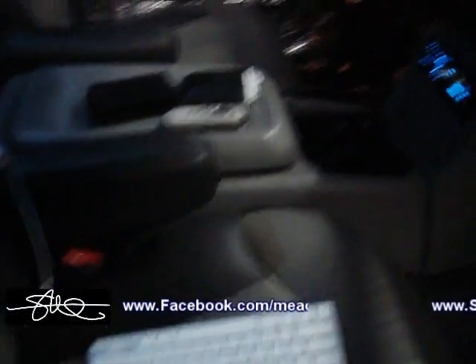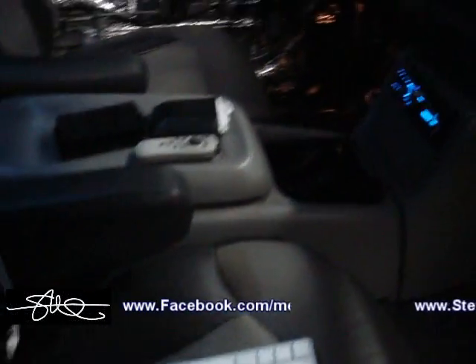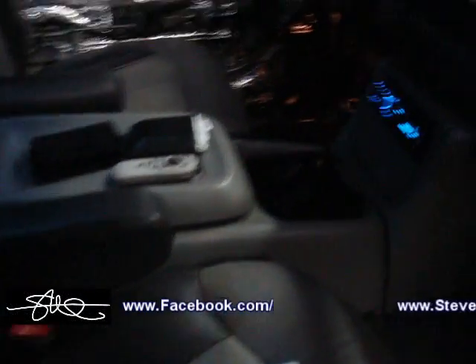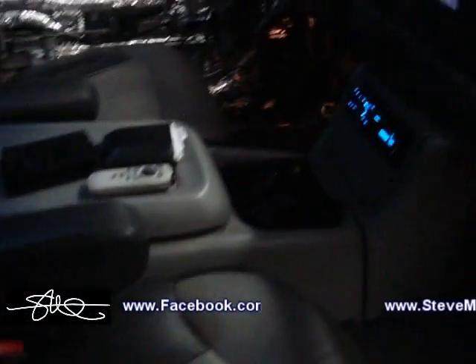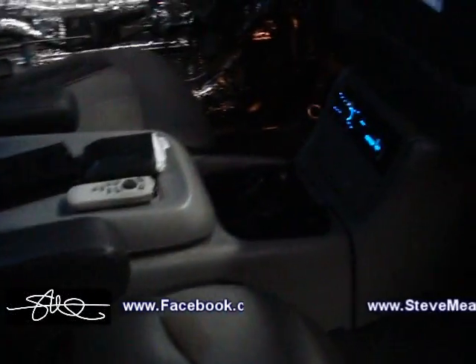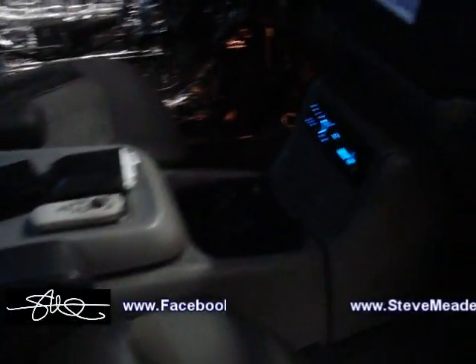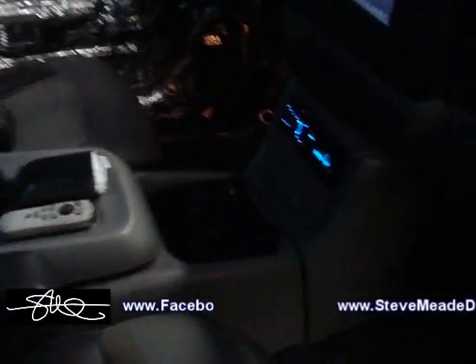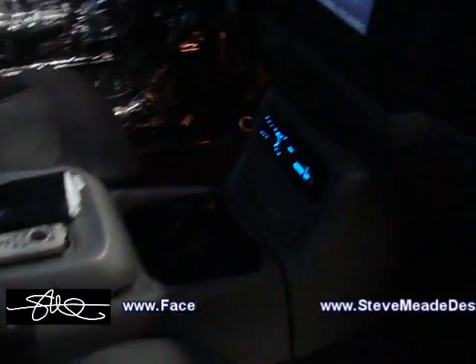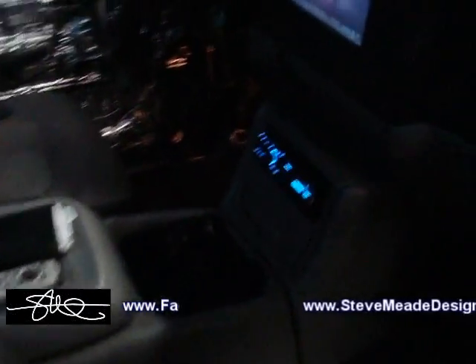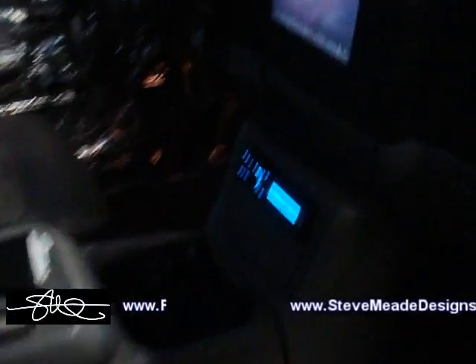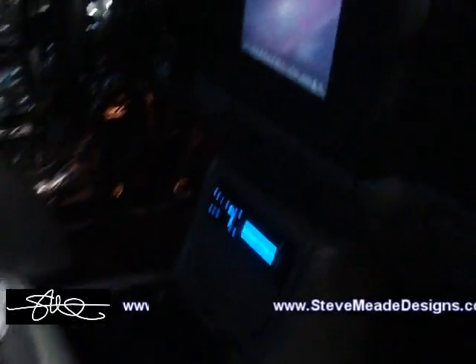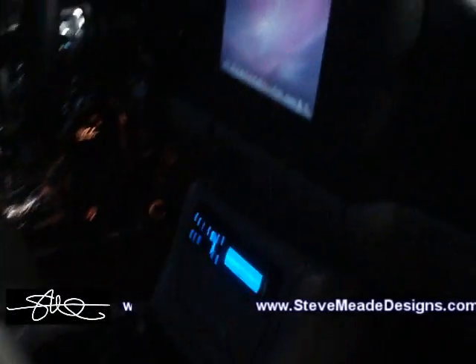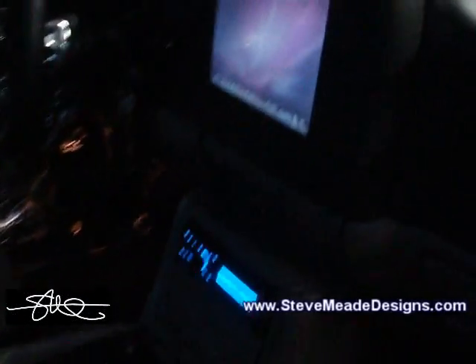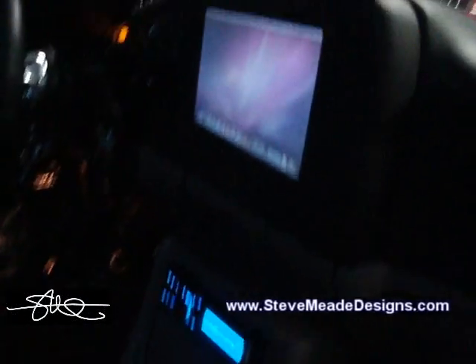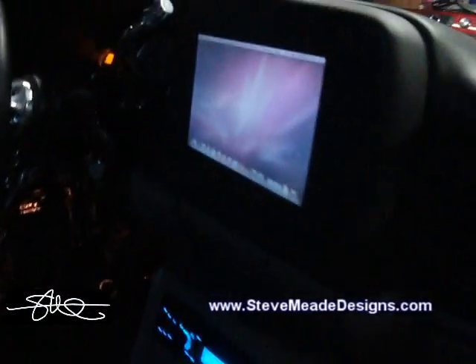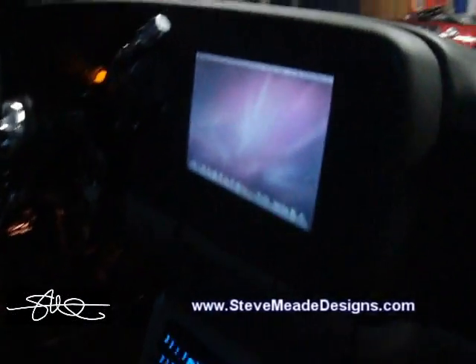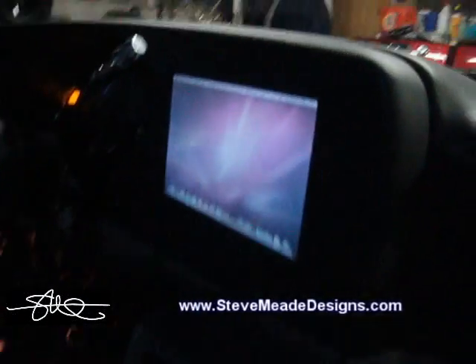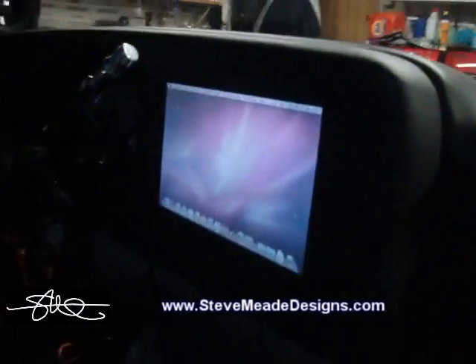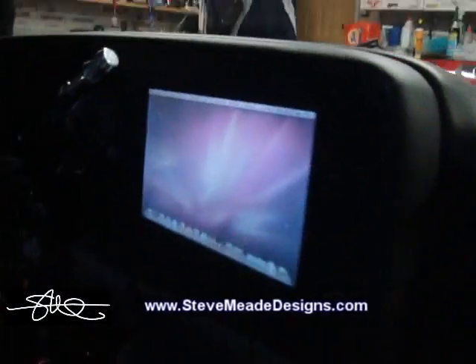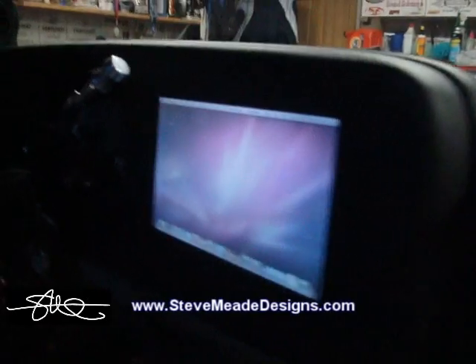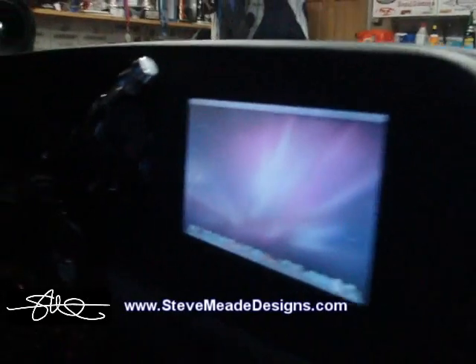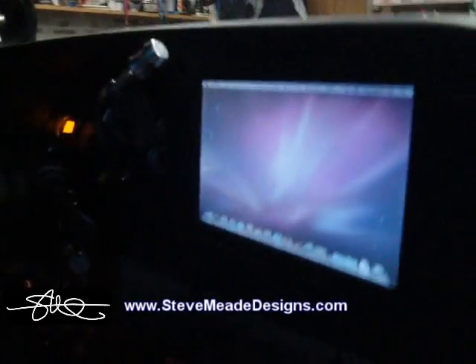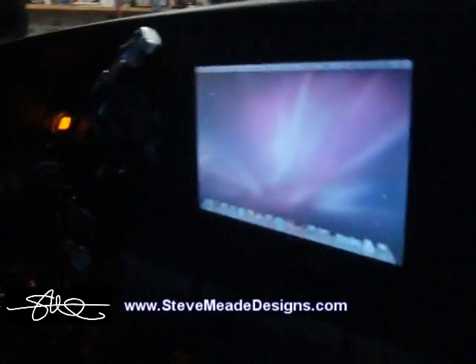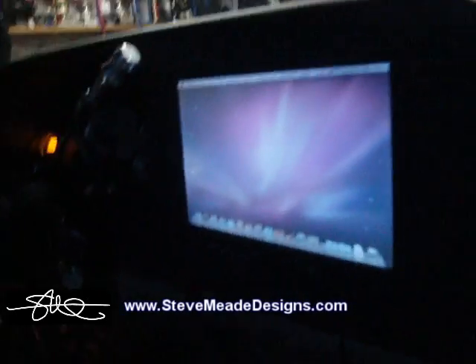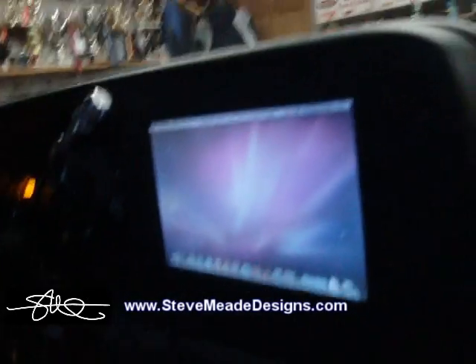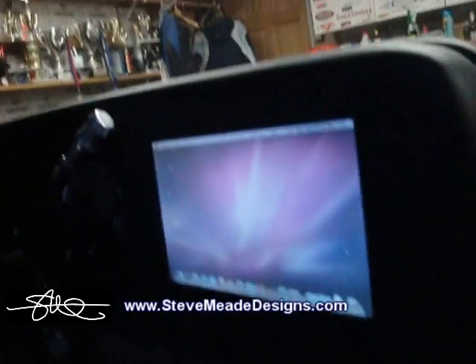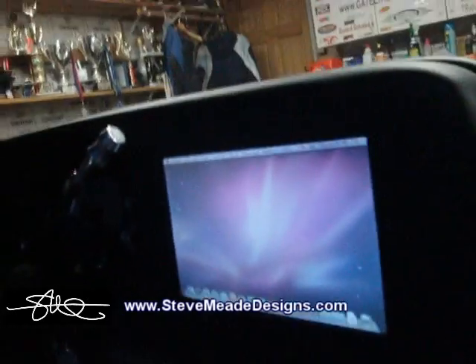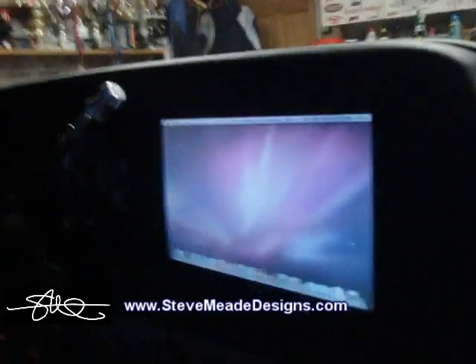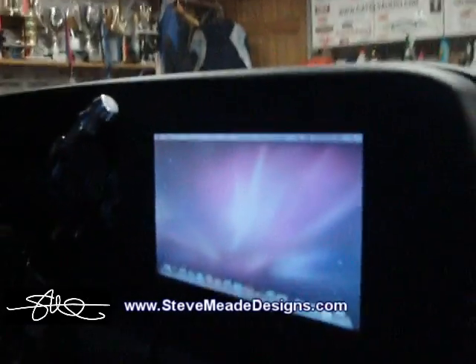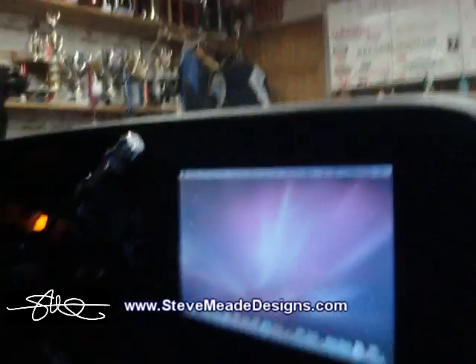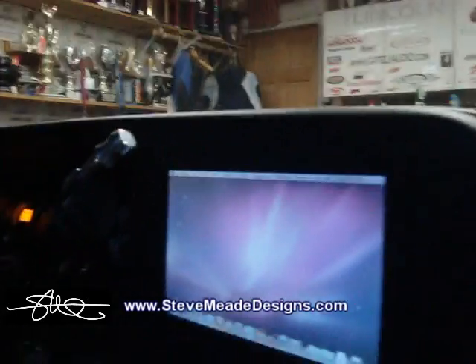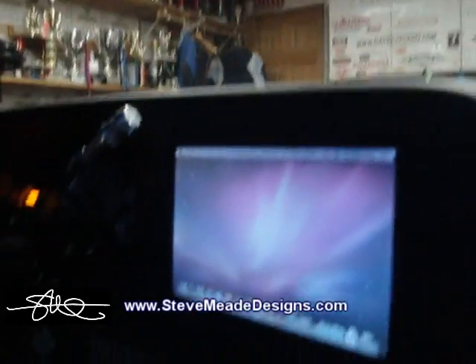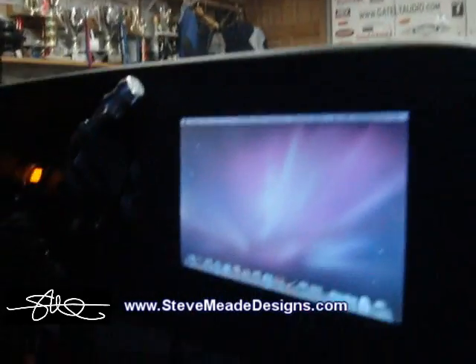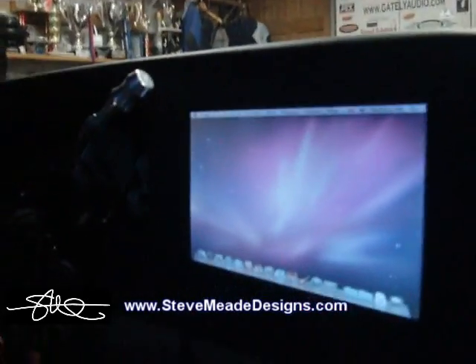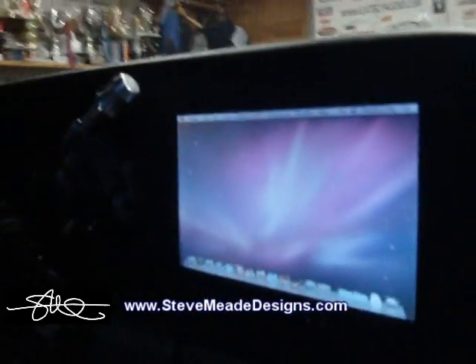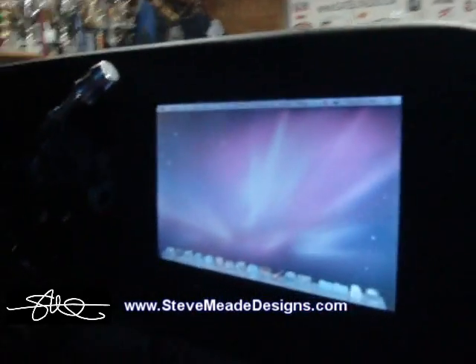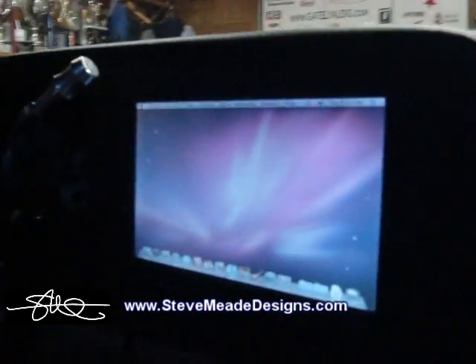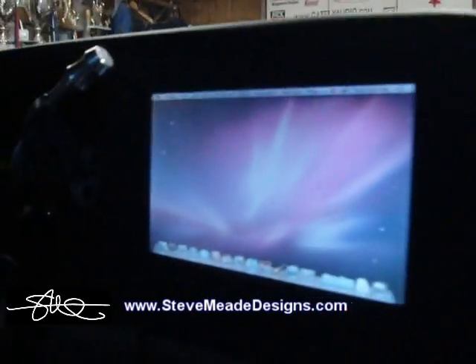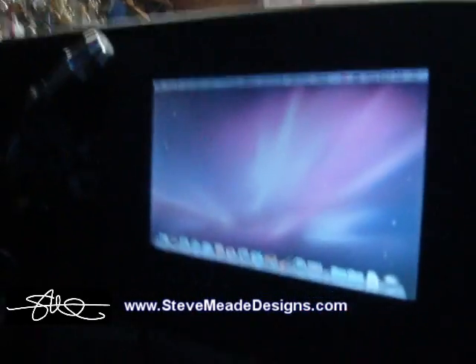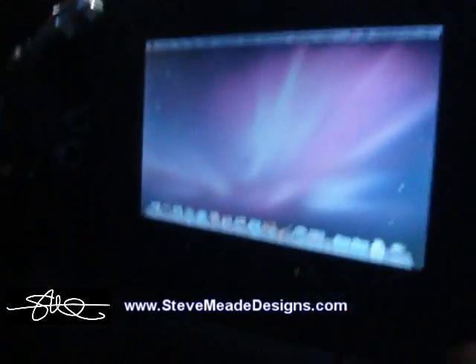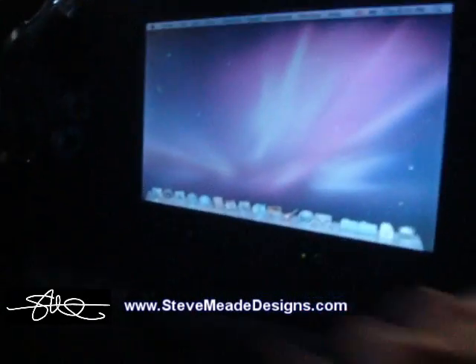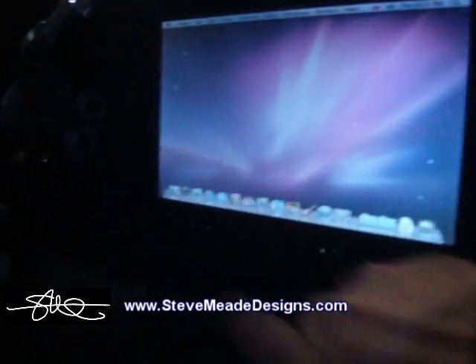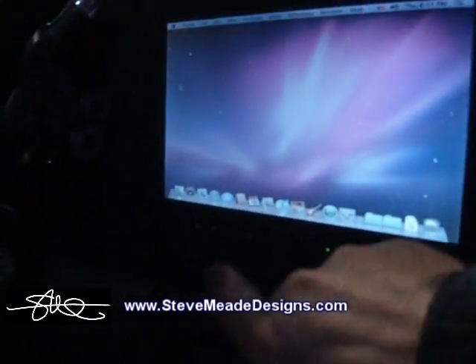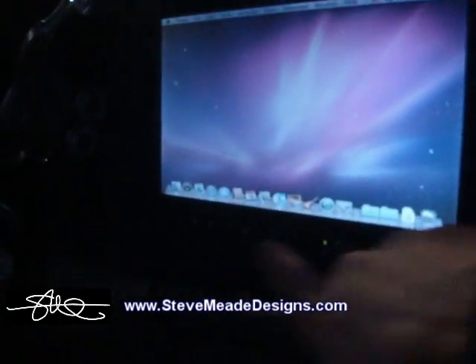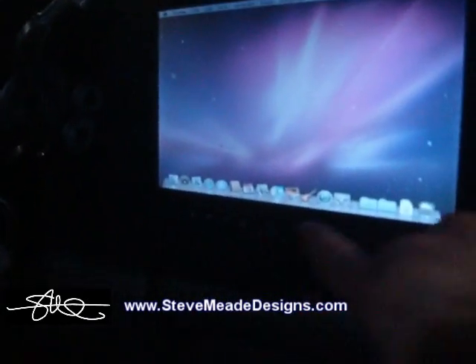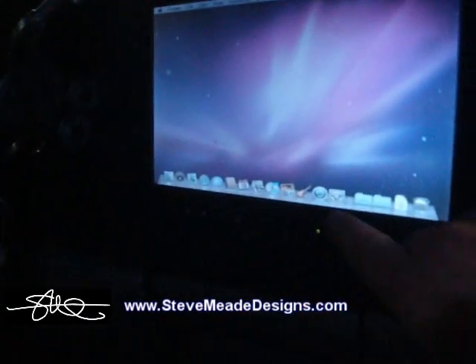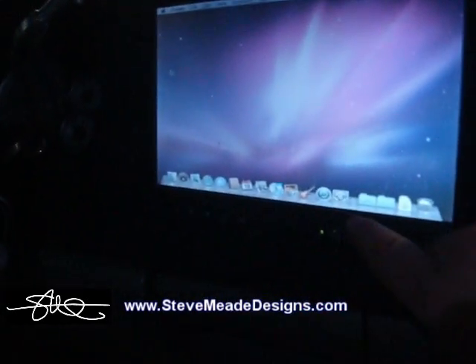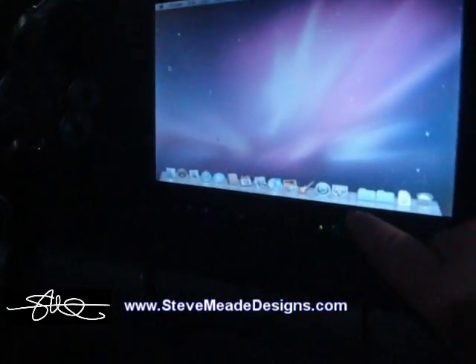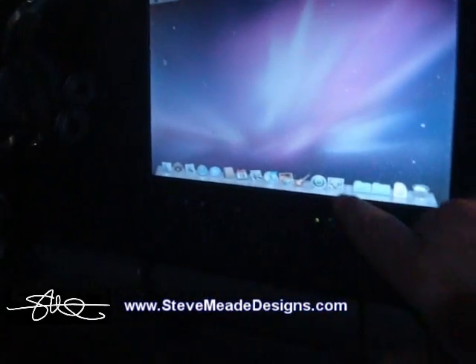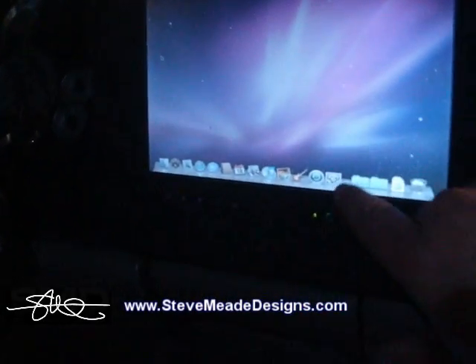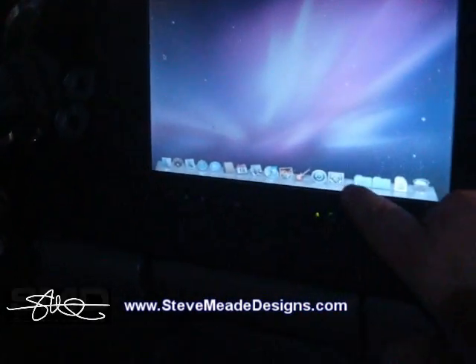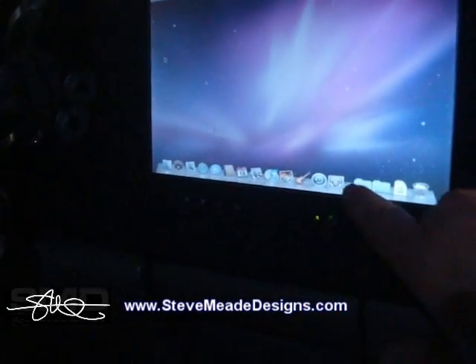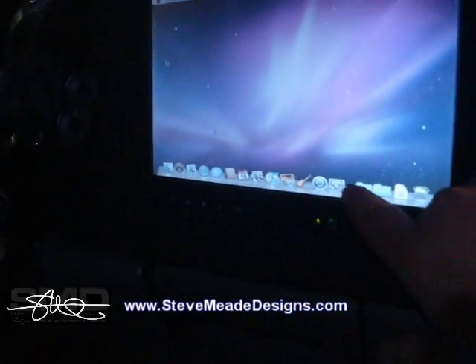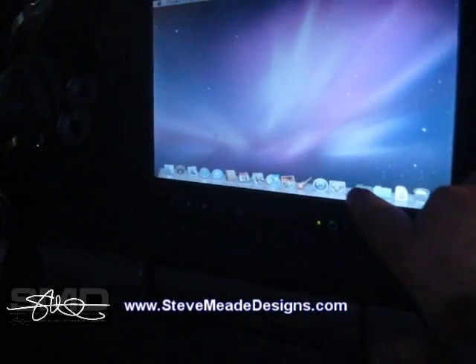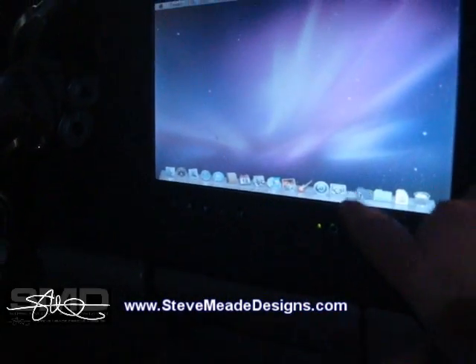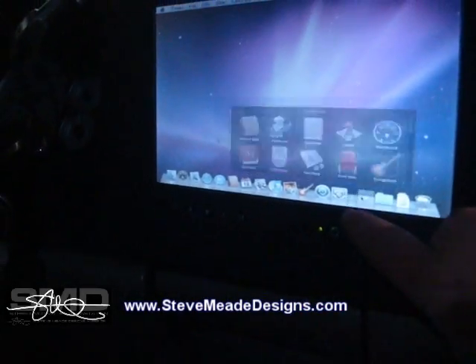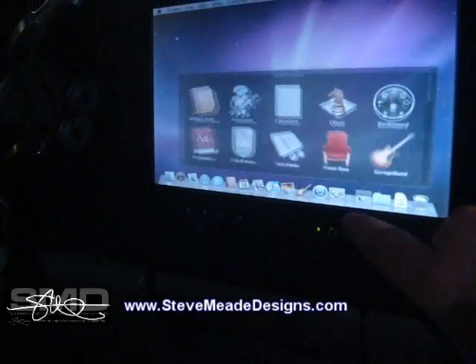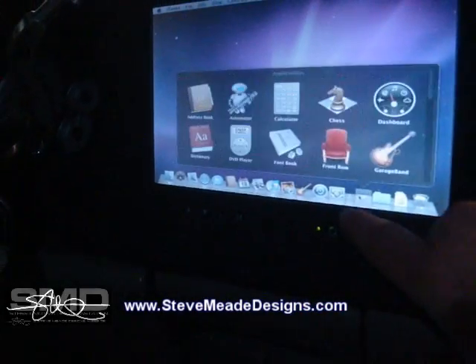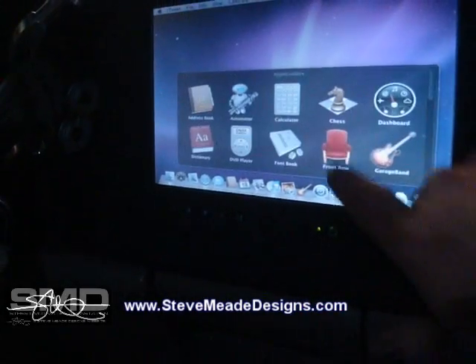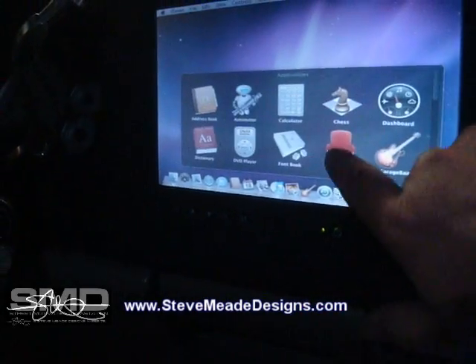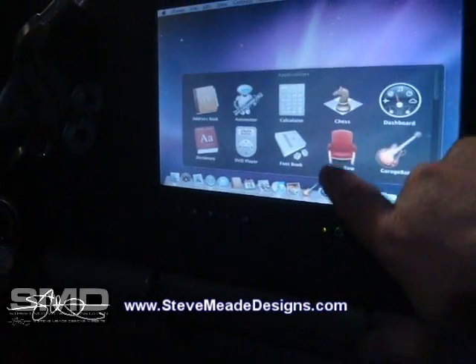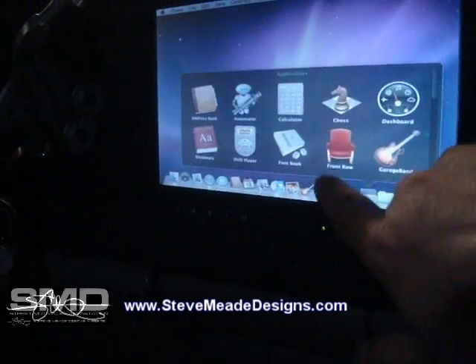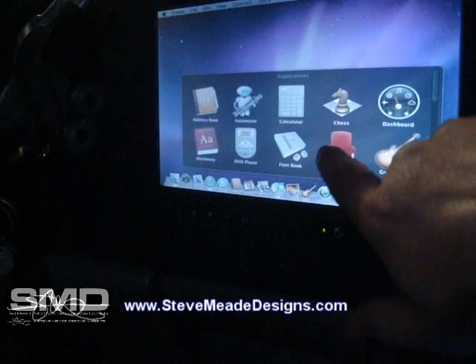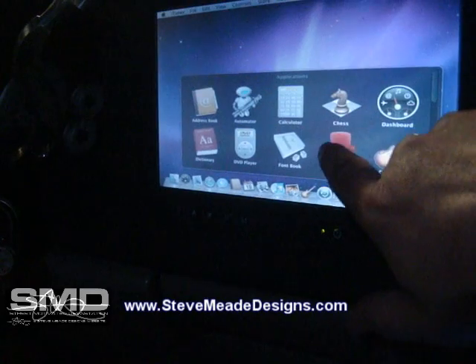But this is what else I did — got the headrest monitors working. We'll go ahead and go to this cool little program called Front Row.